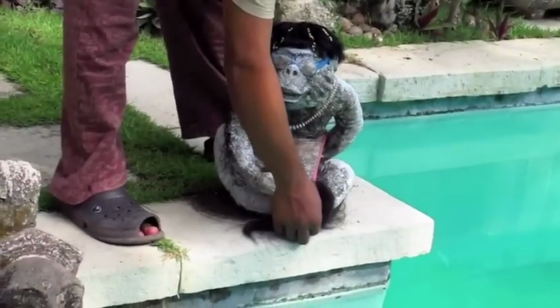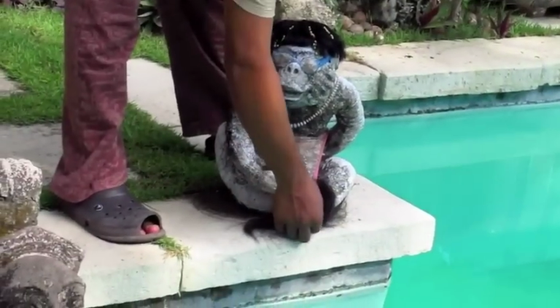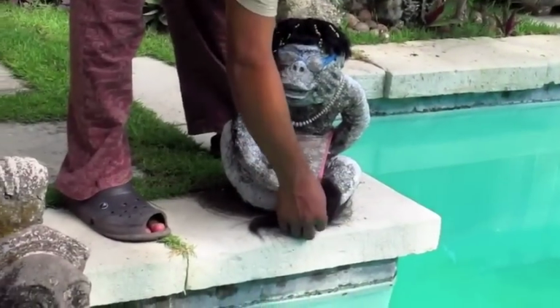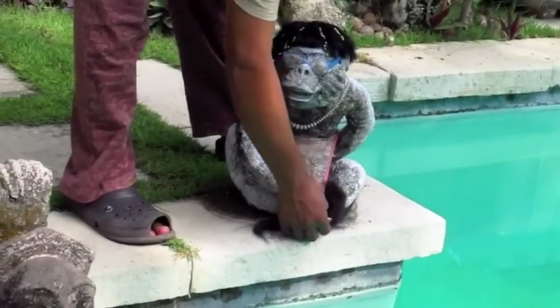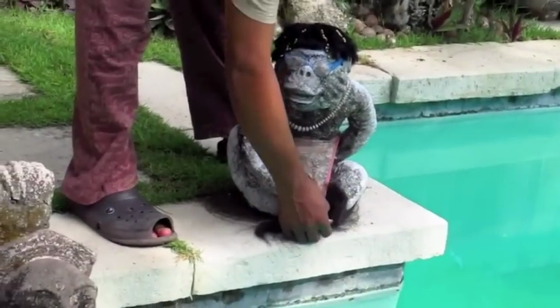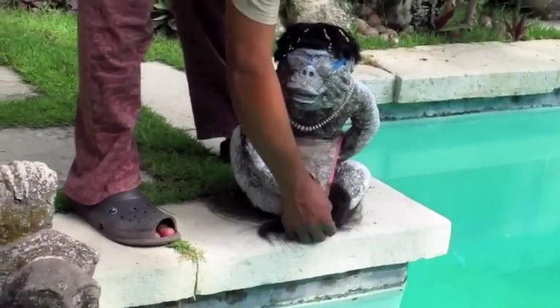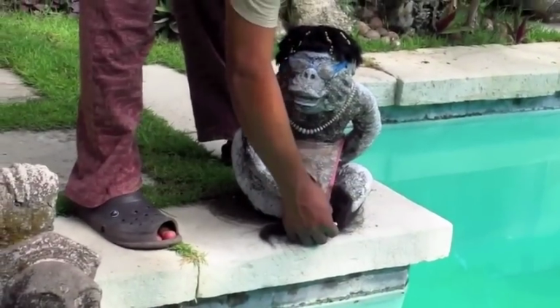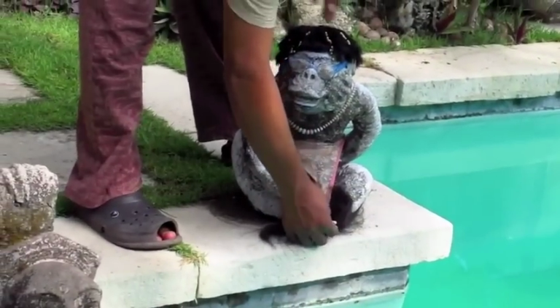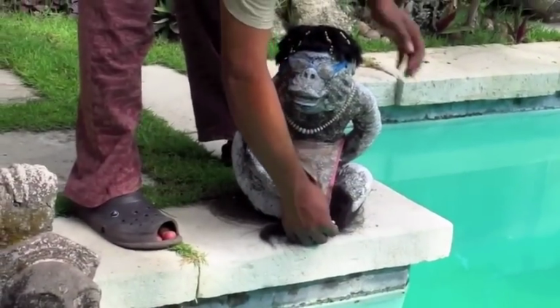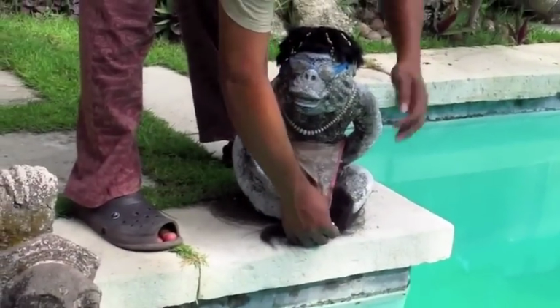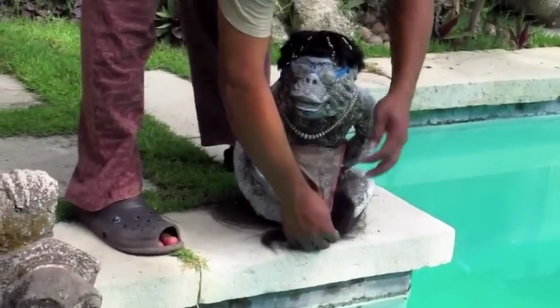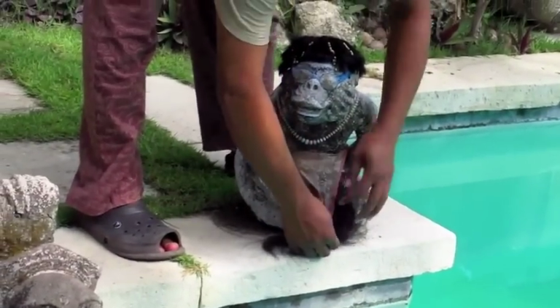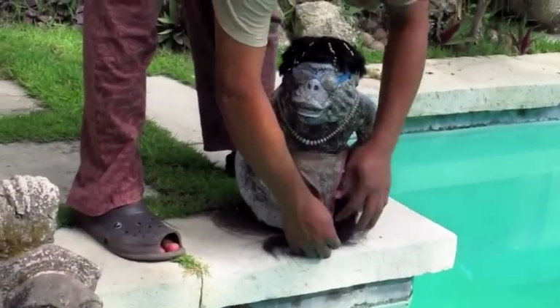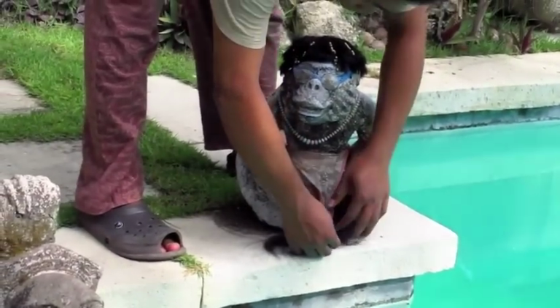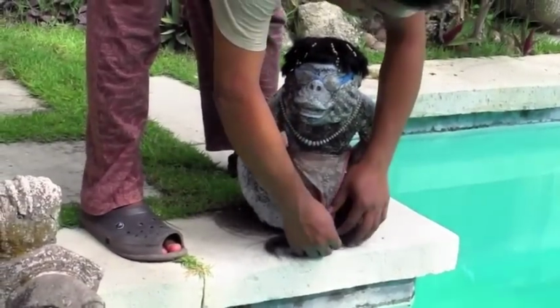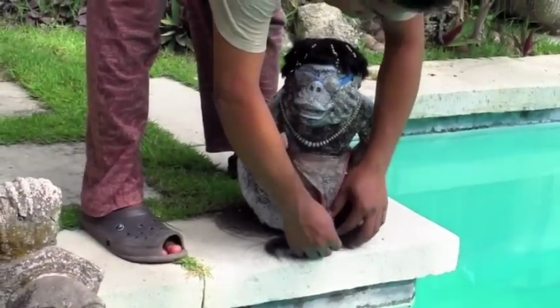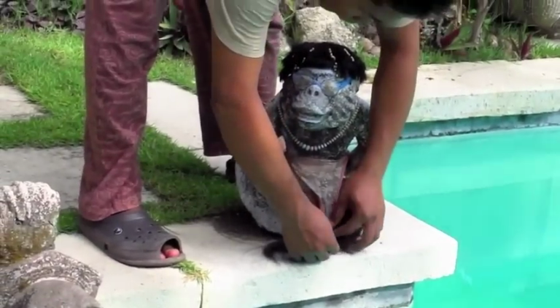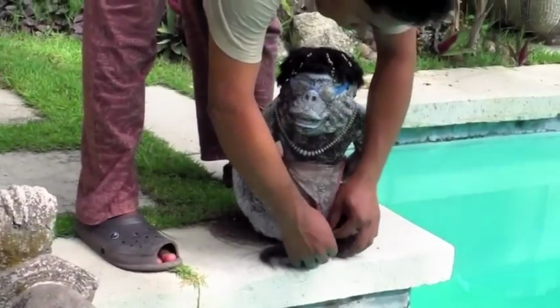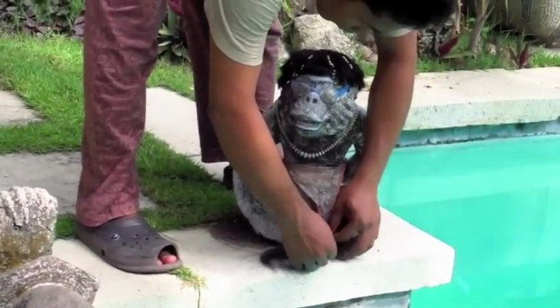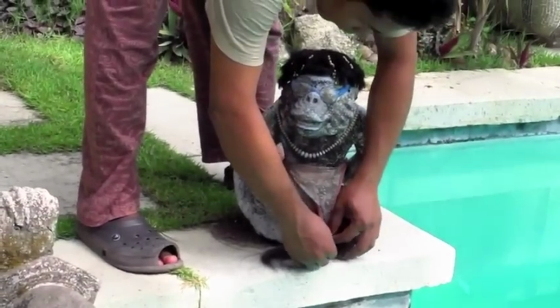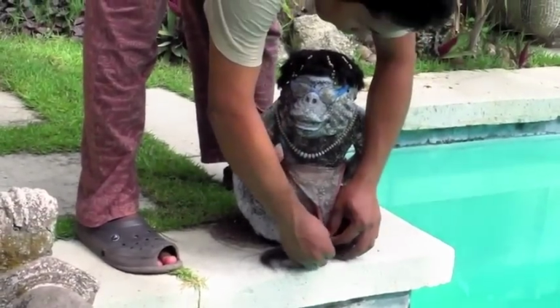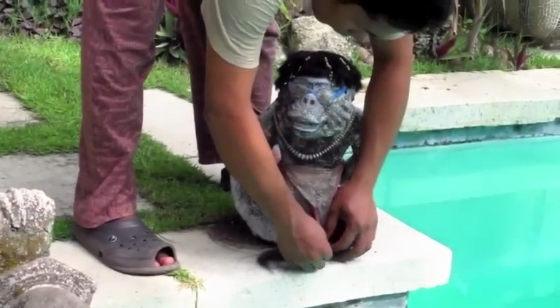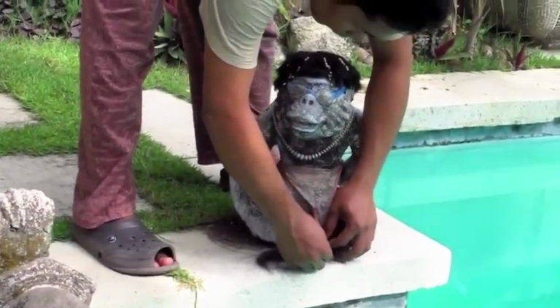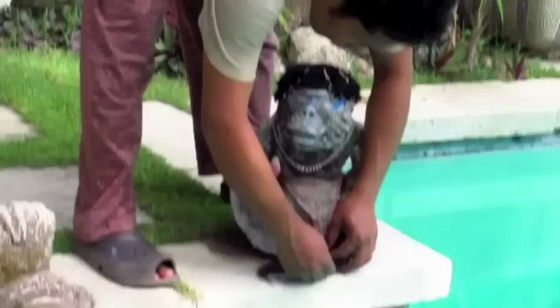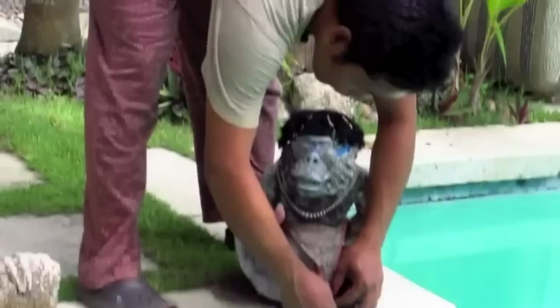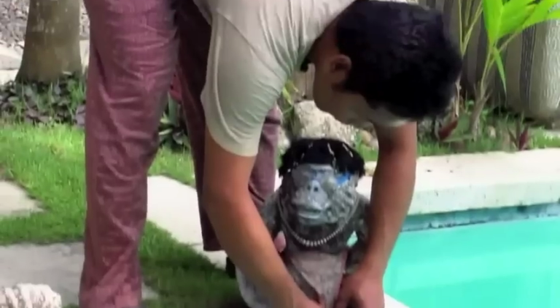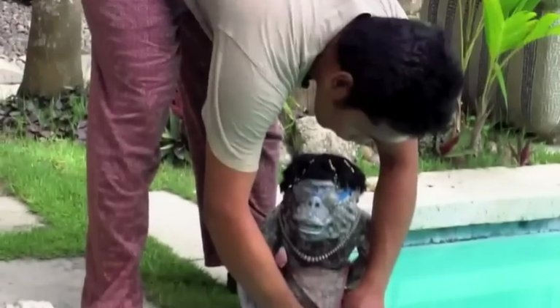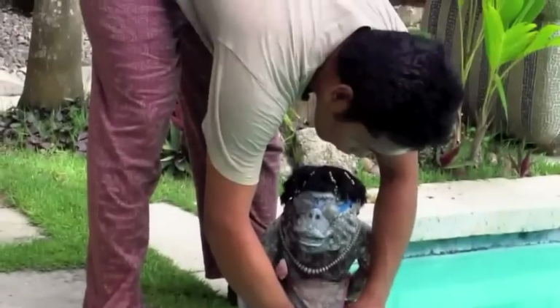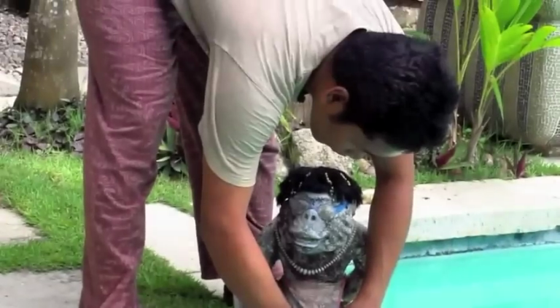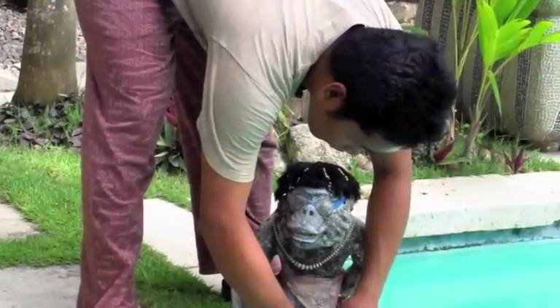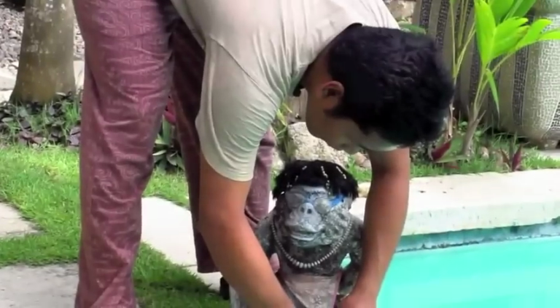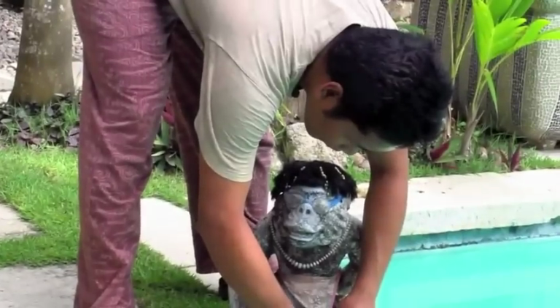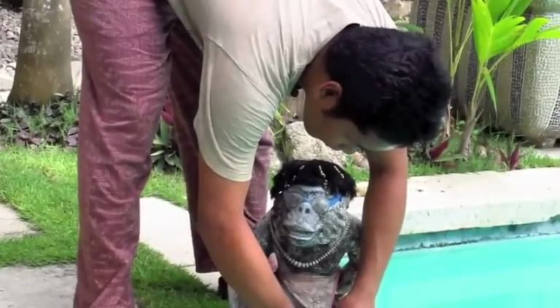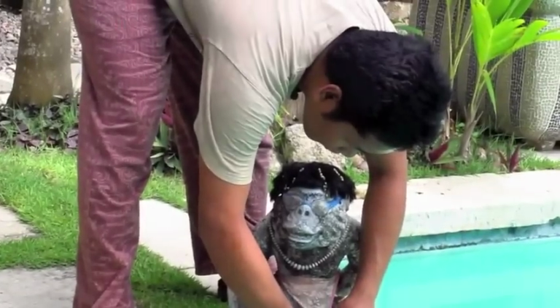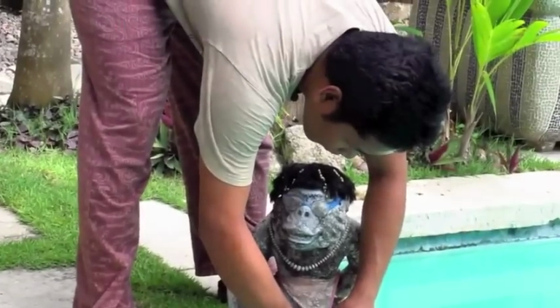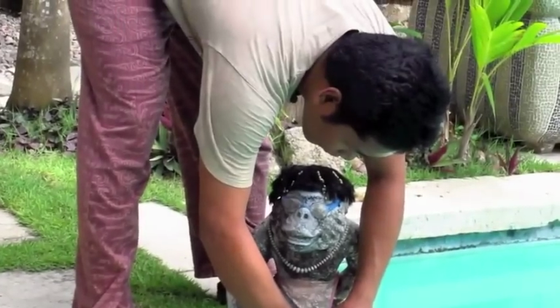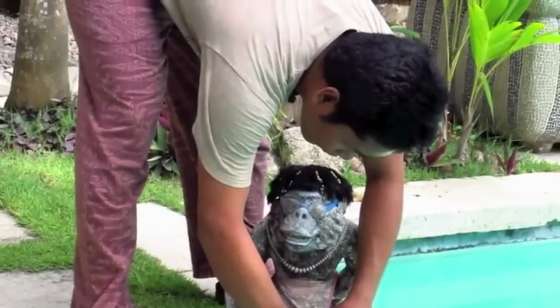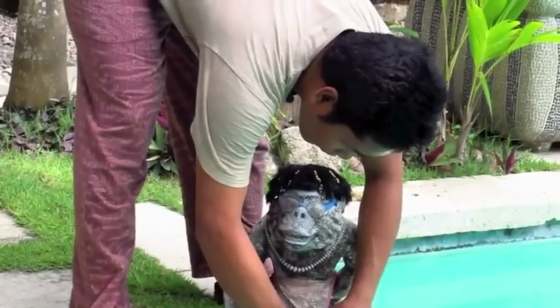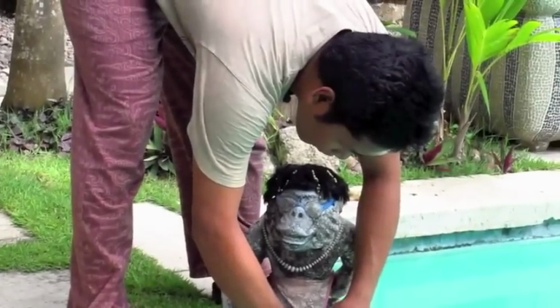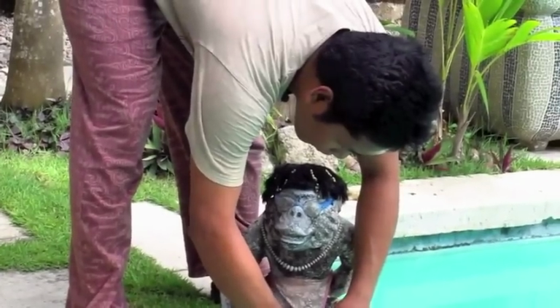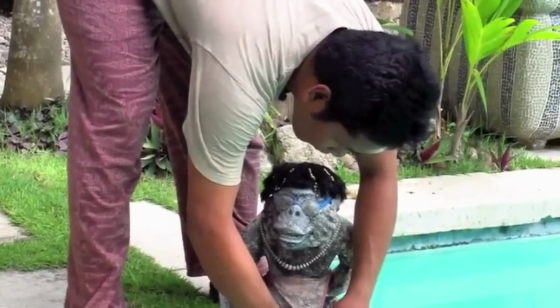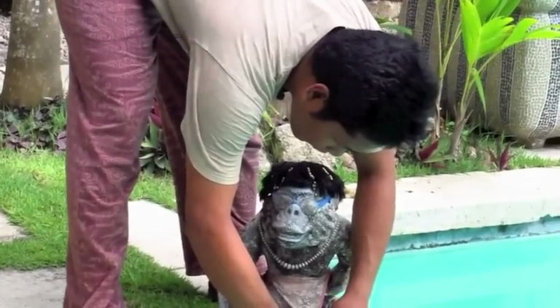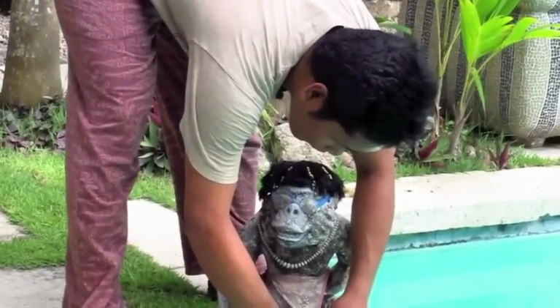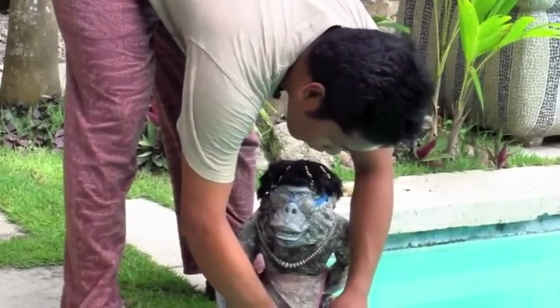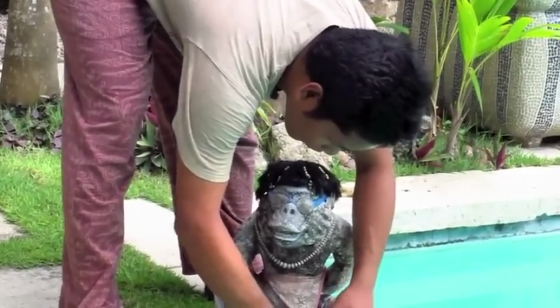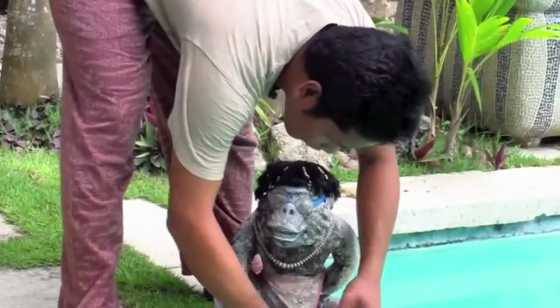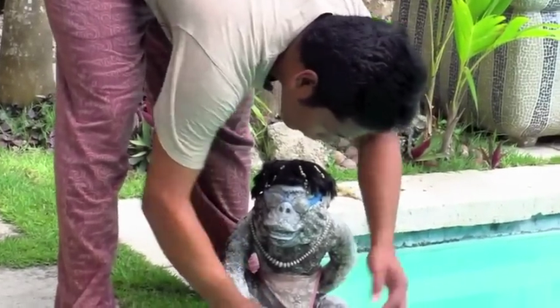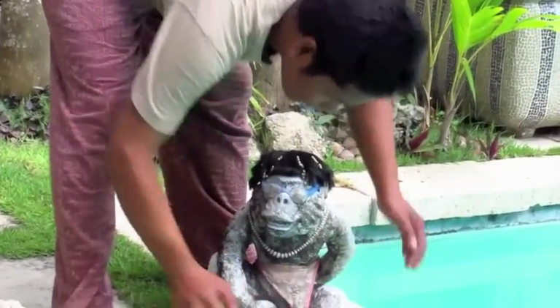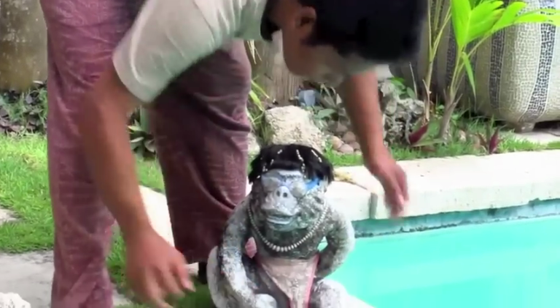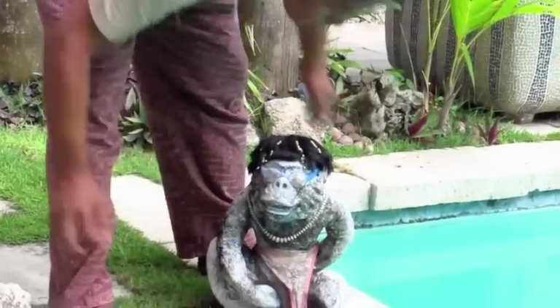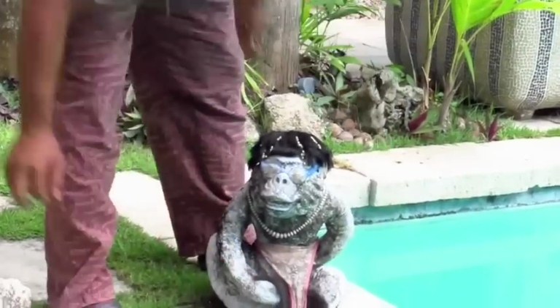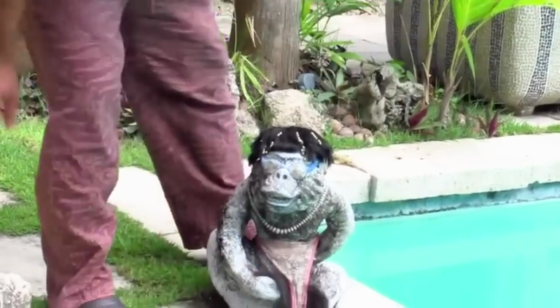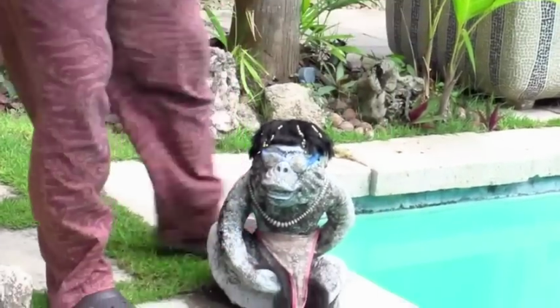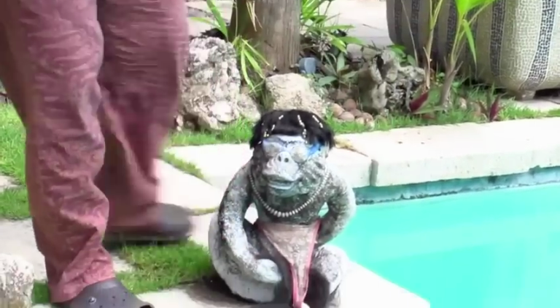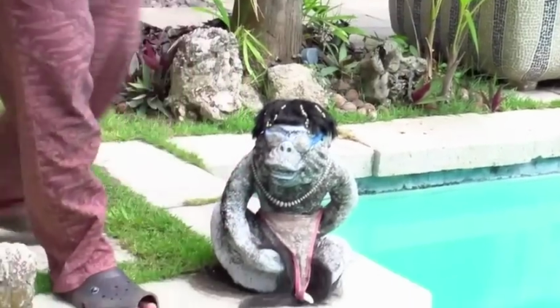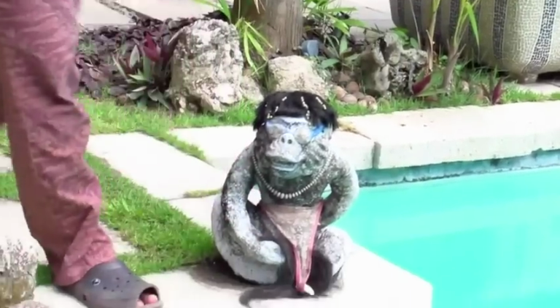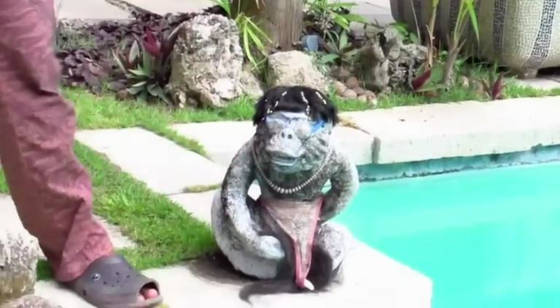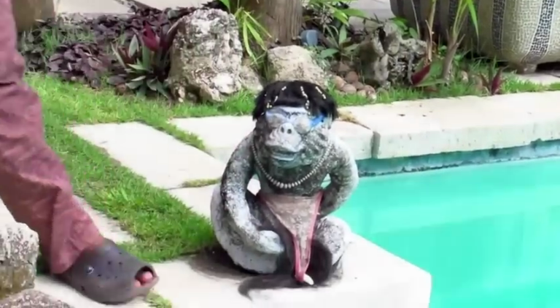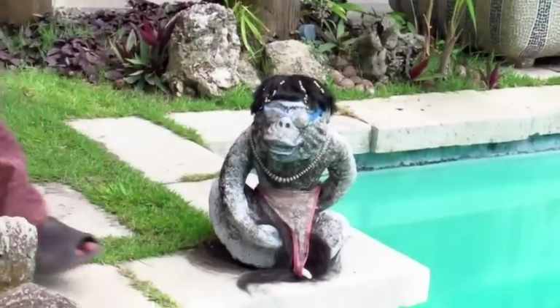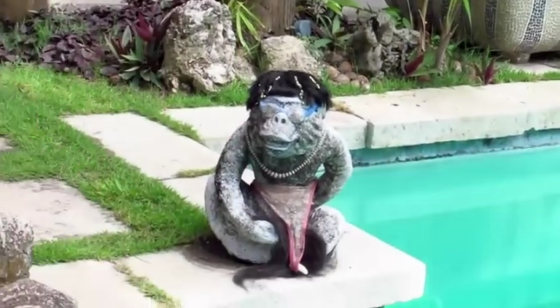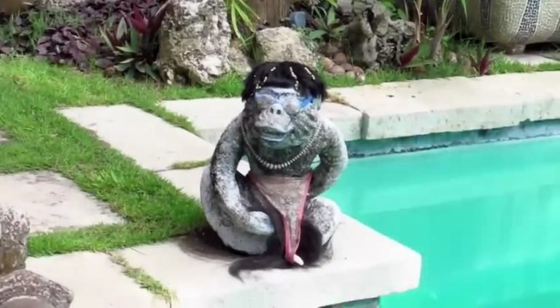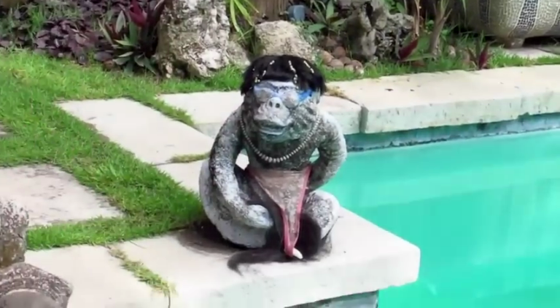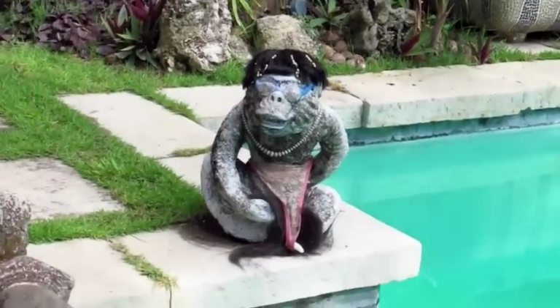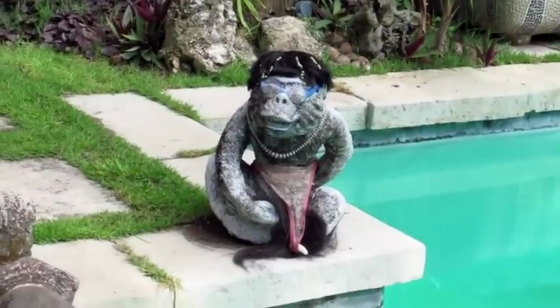Let's just push that in a little bit so it looks more natural. Thank you, thank you Amir. That's very good work, thank you.